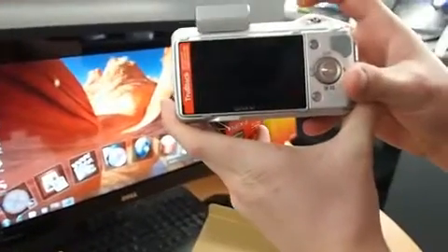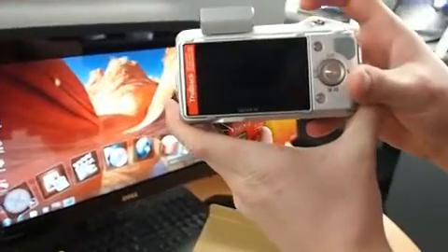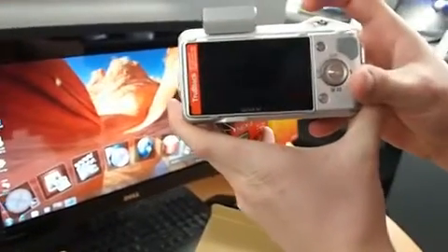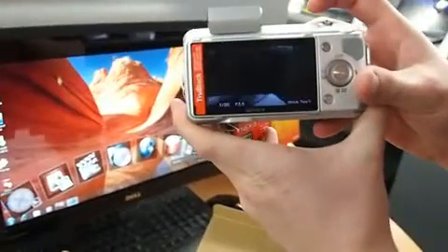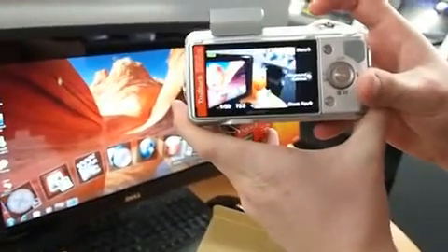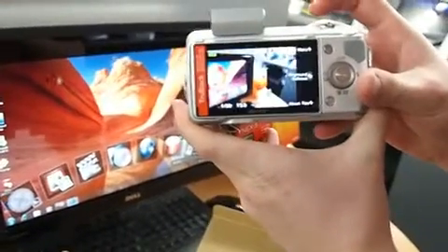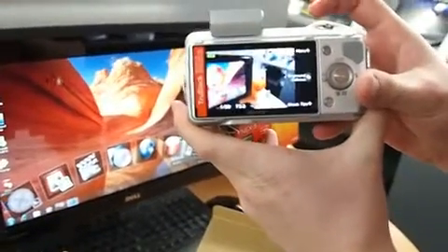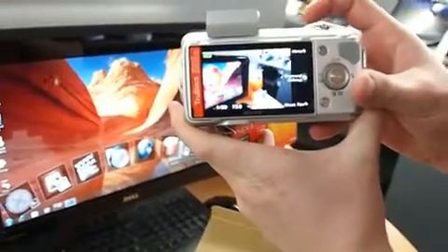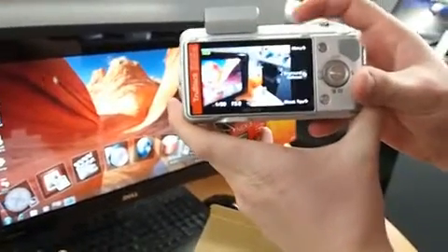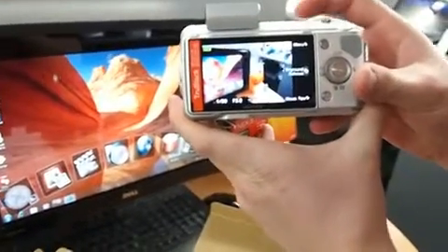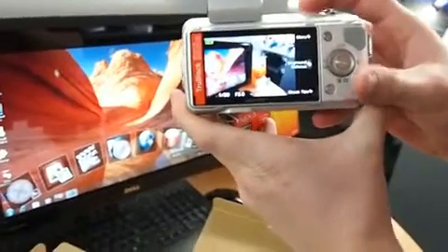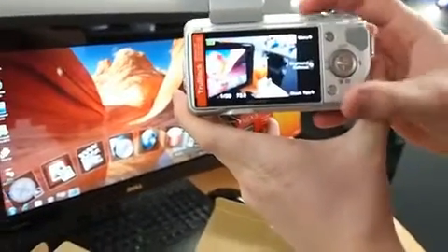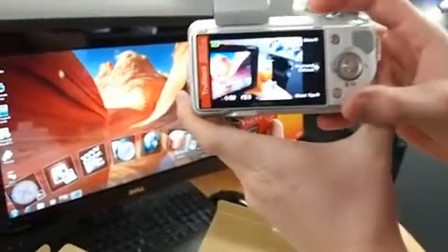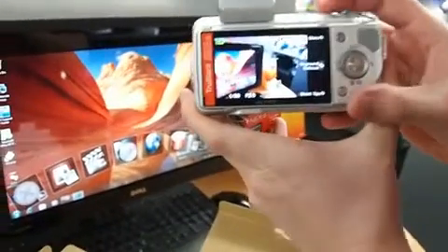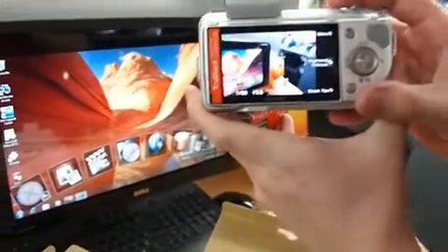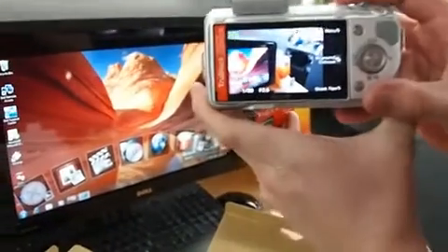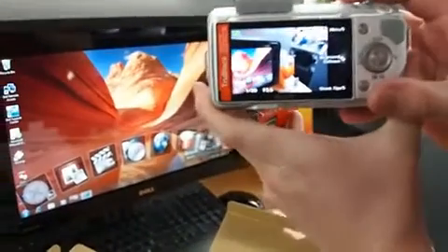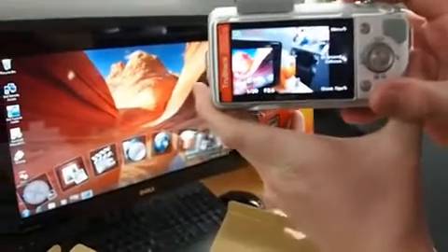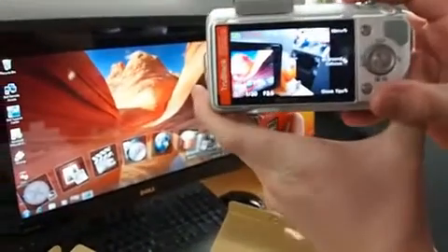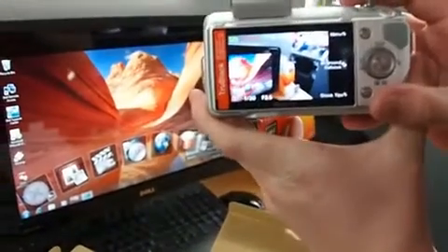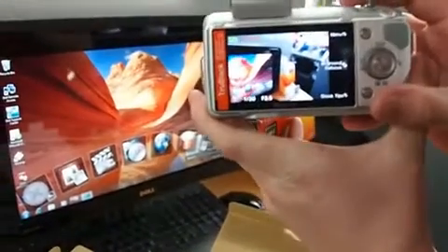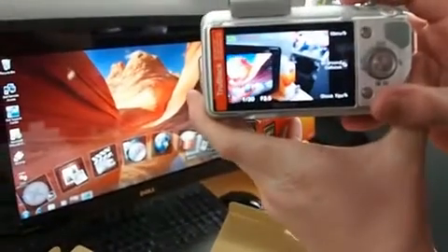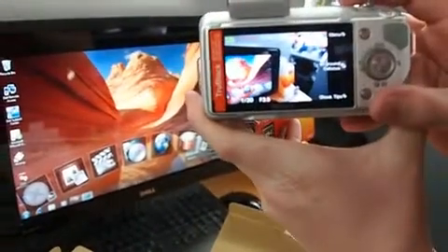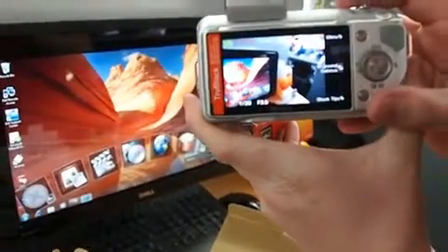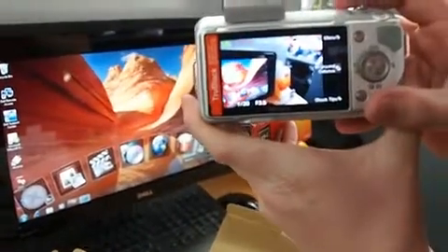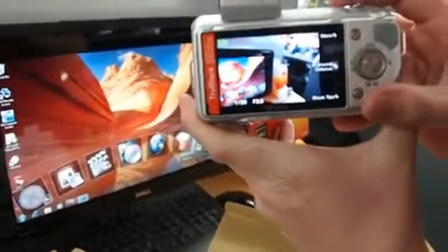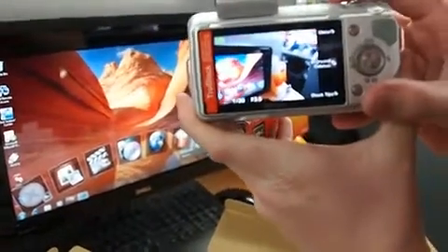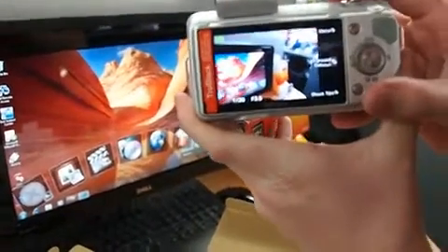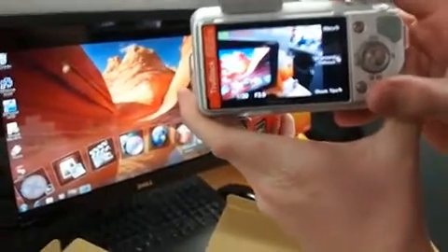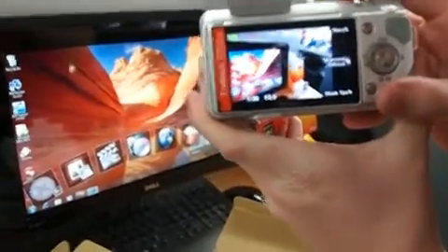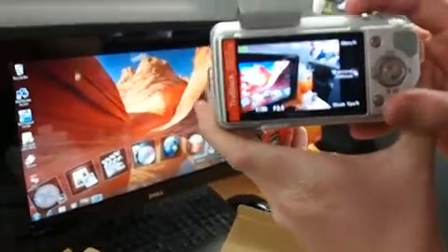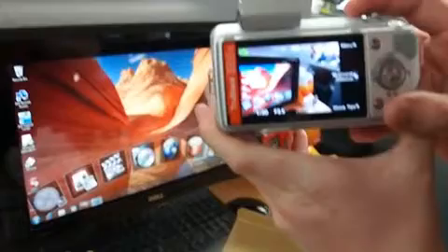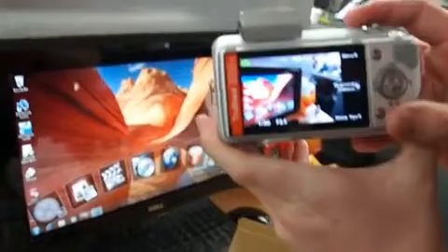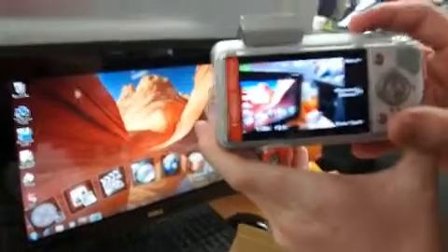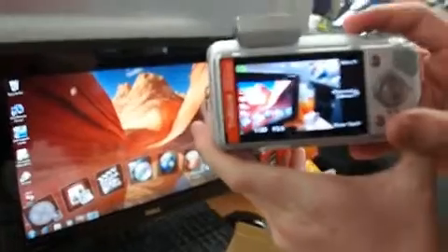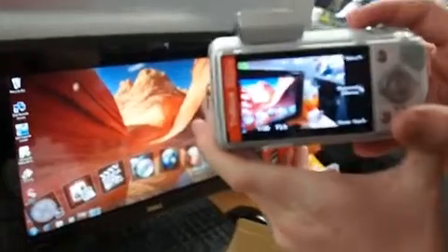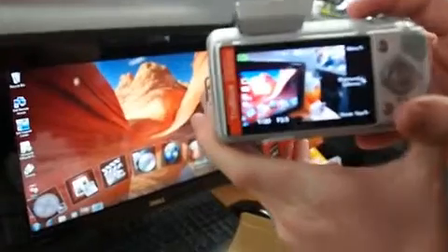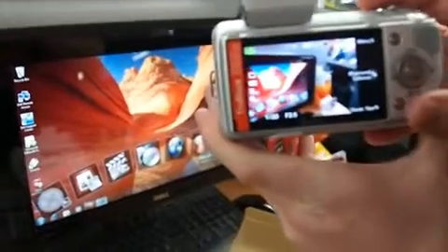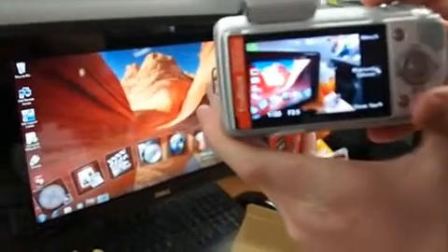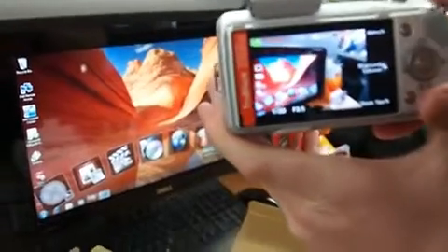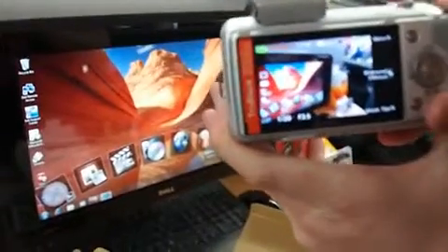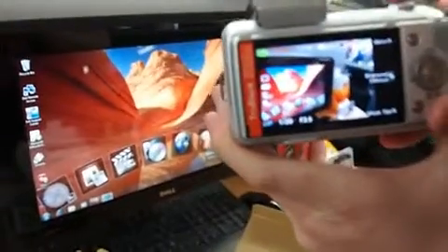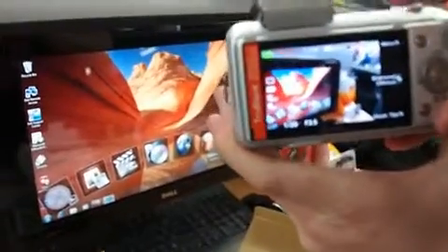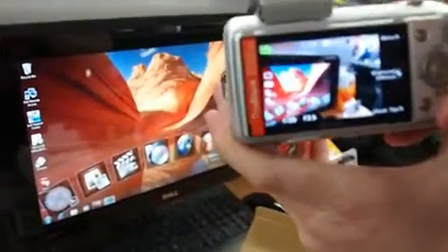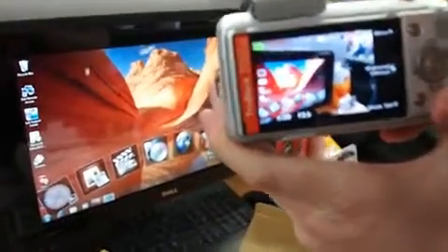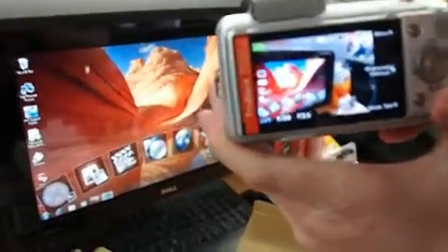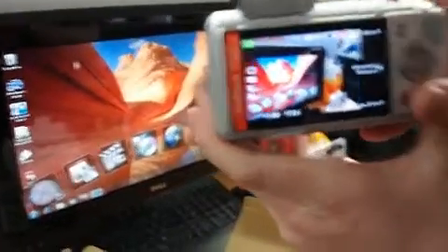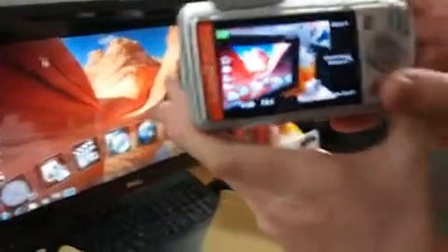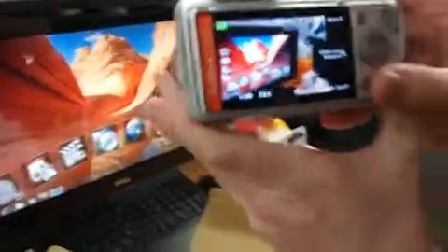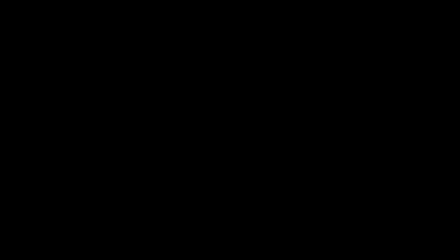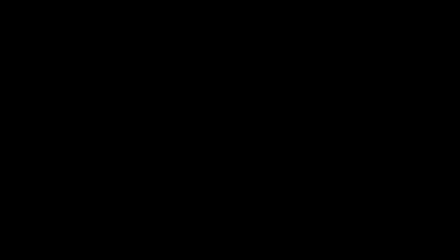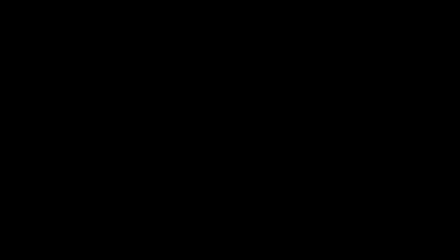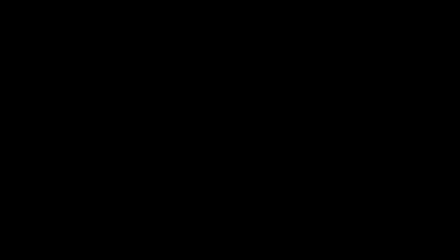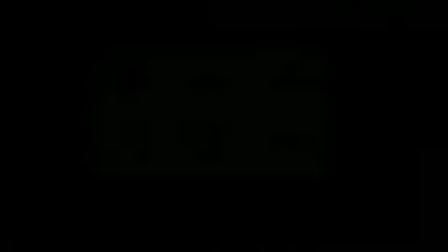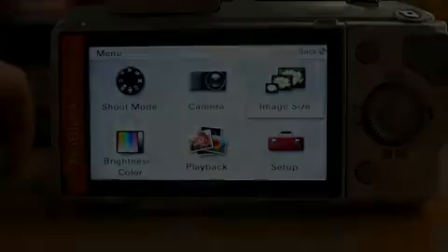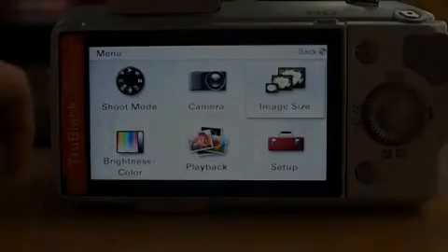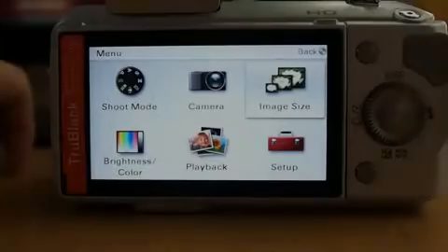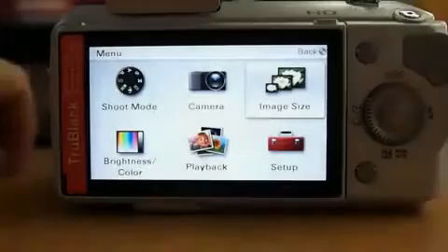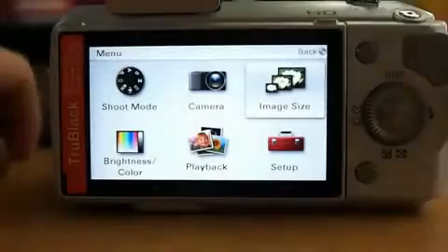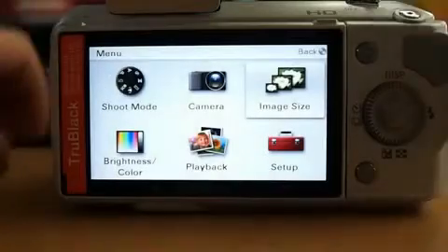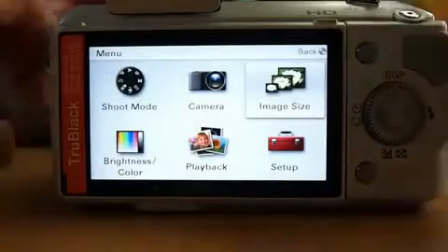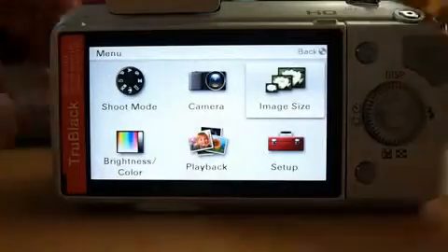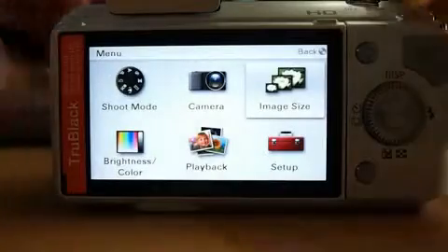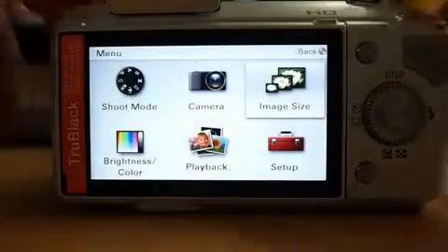When we turn it on you straight away notice the extremely good screen they're using on the back — it's very bright and very crisp.